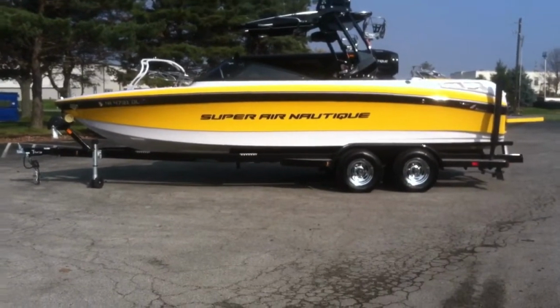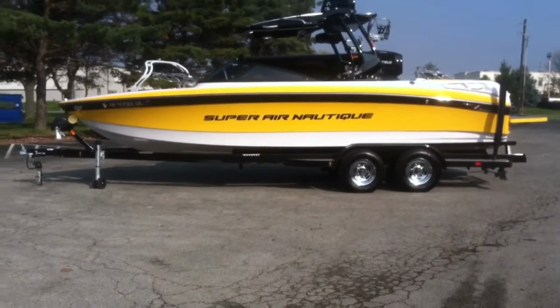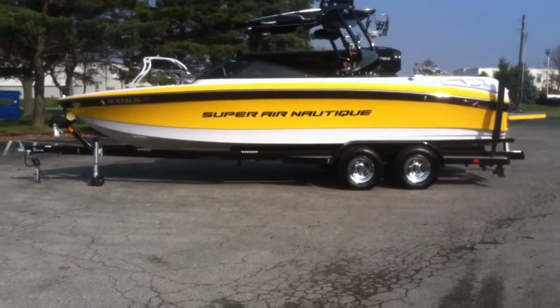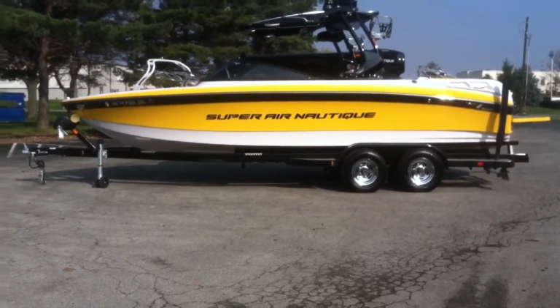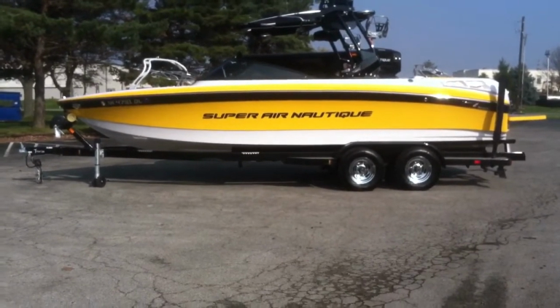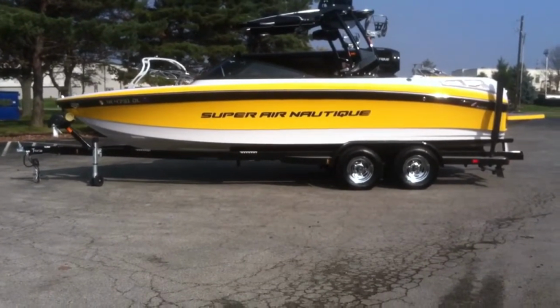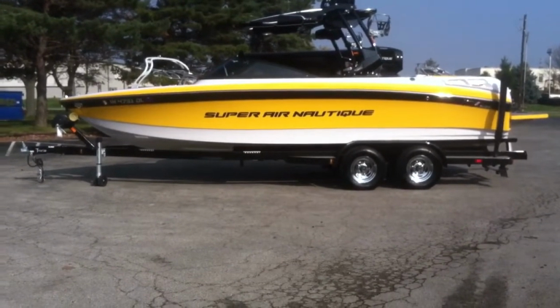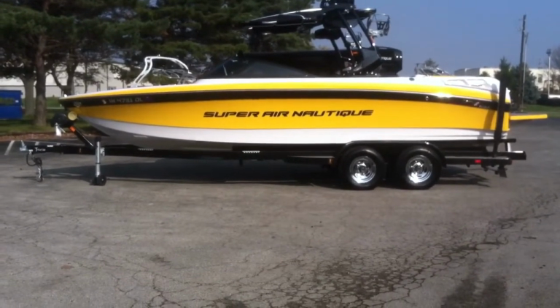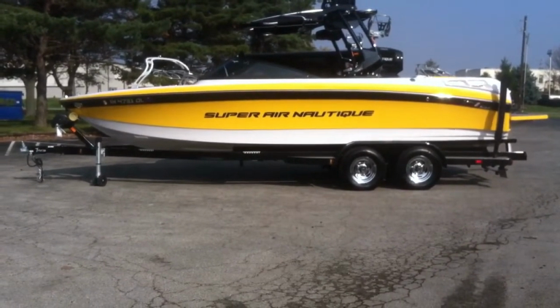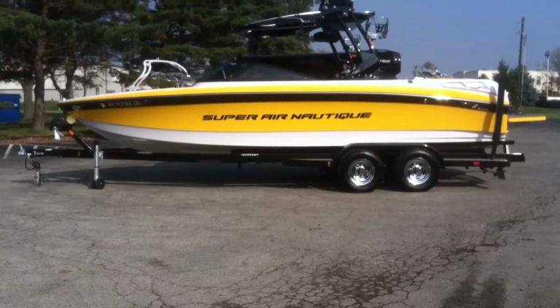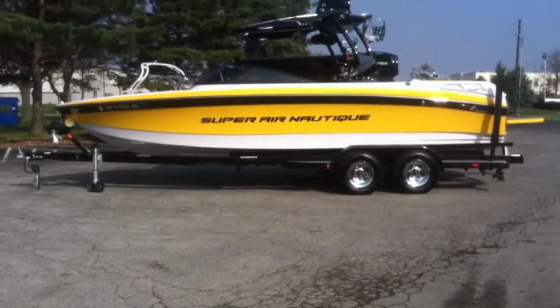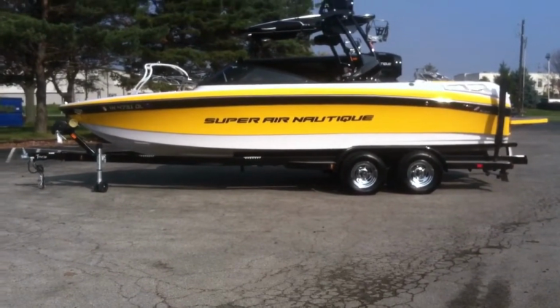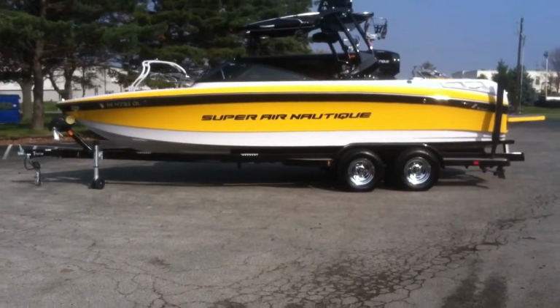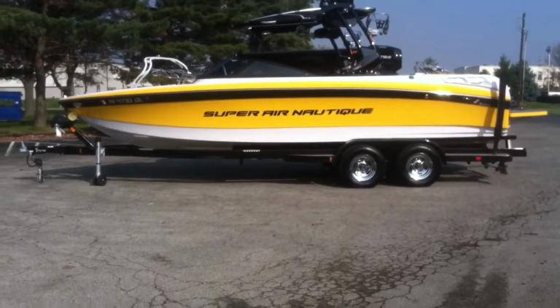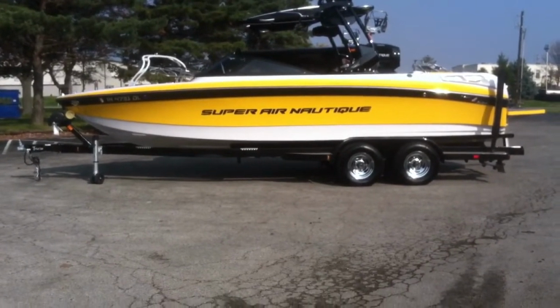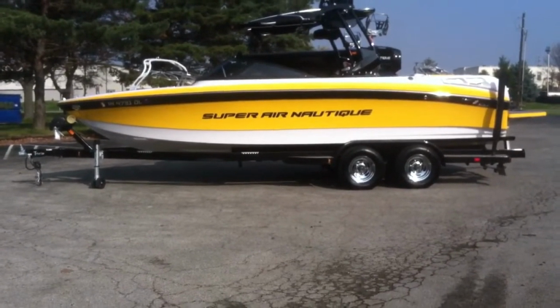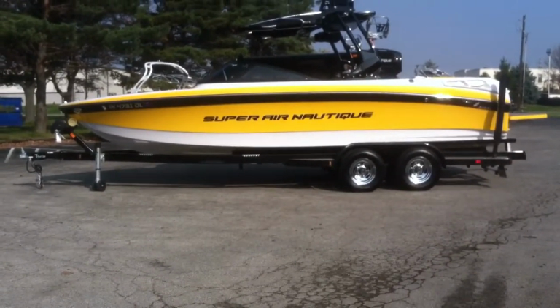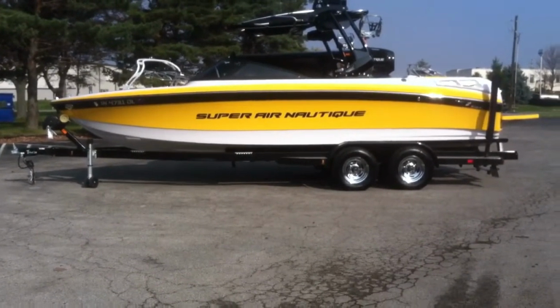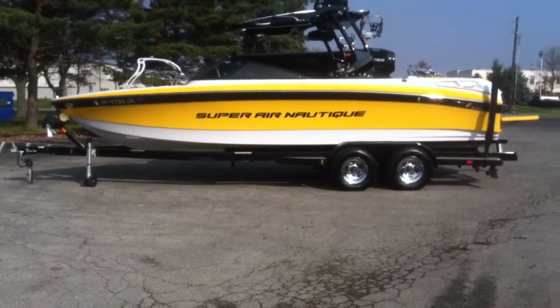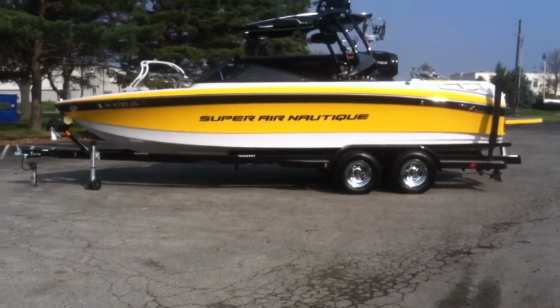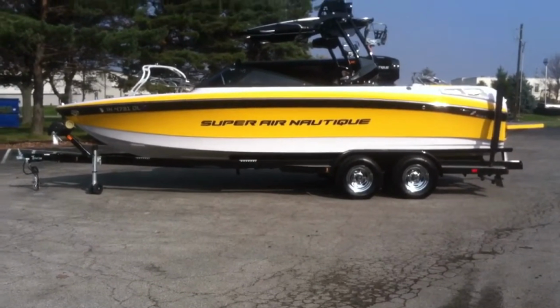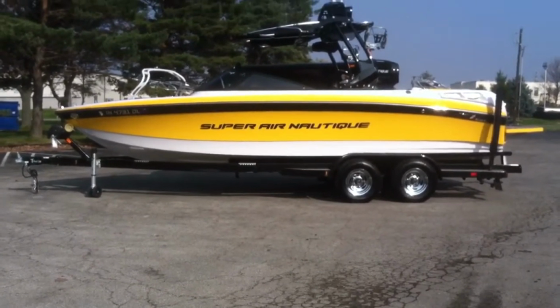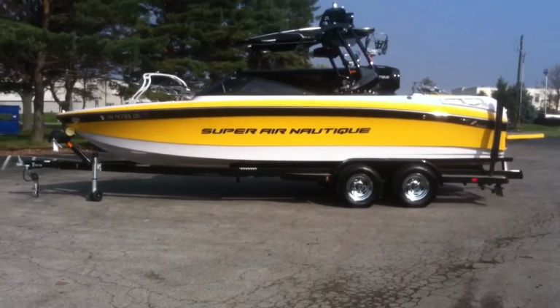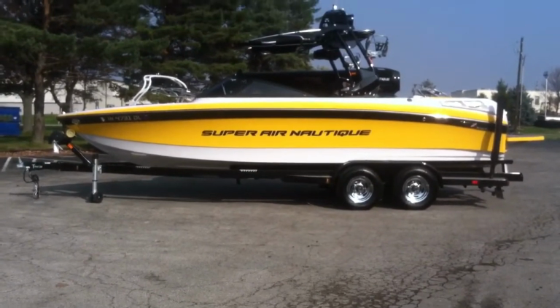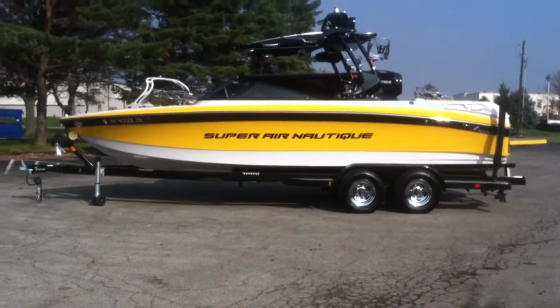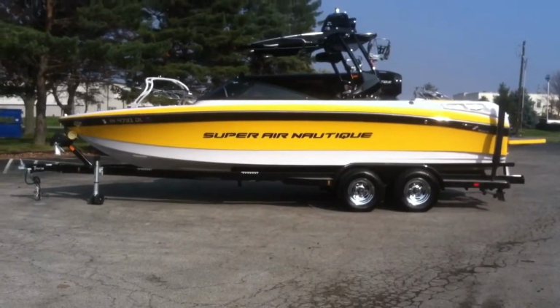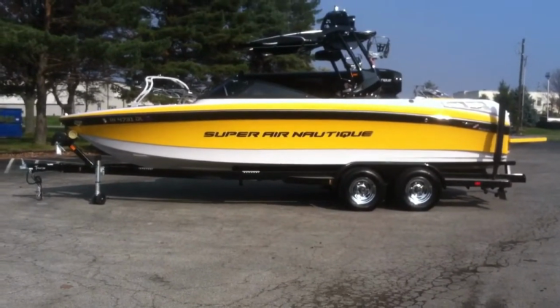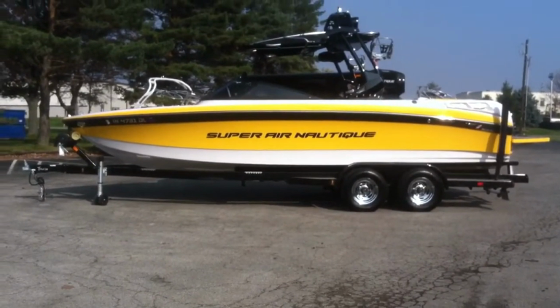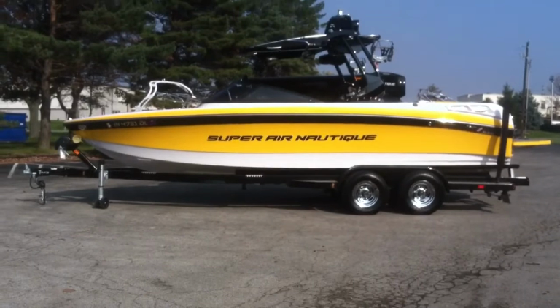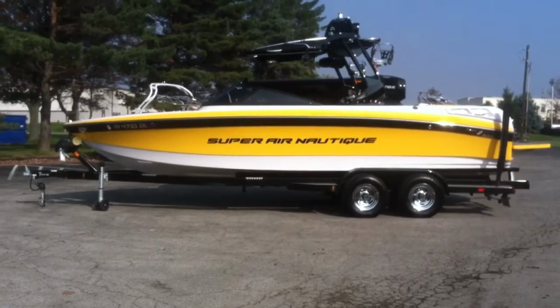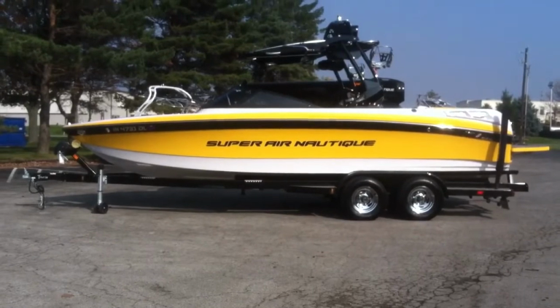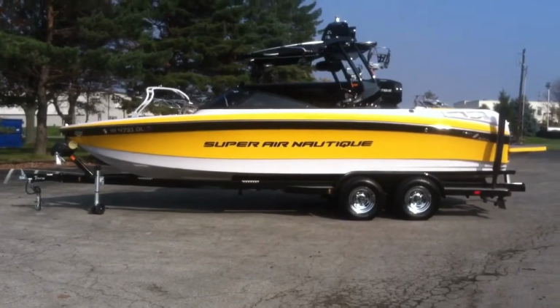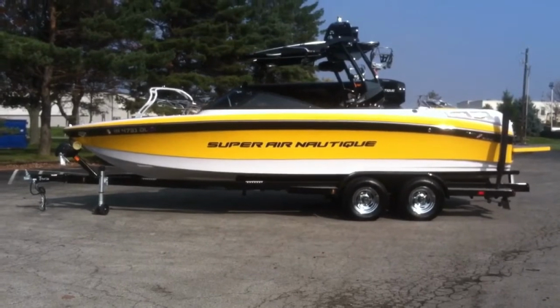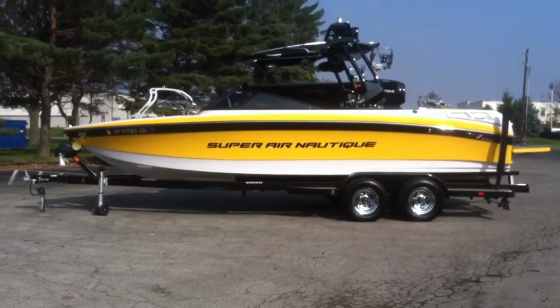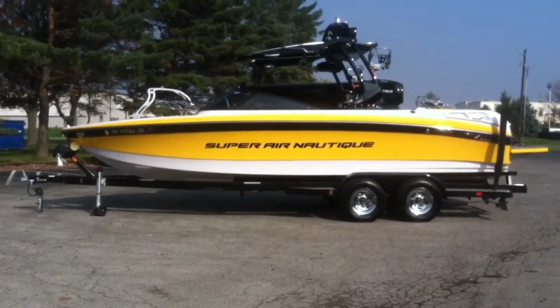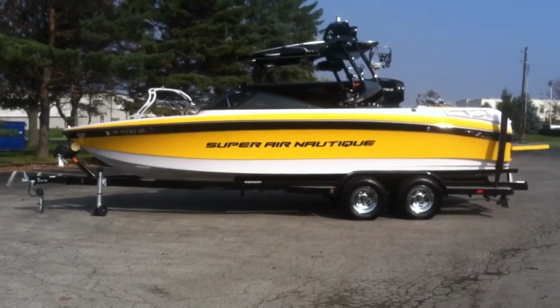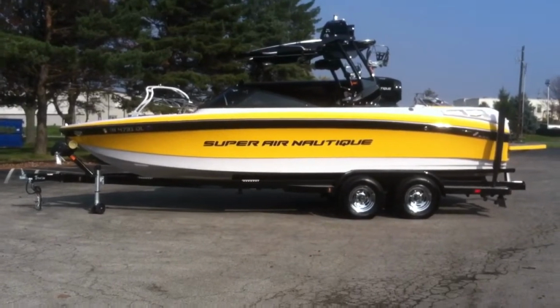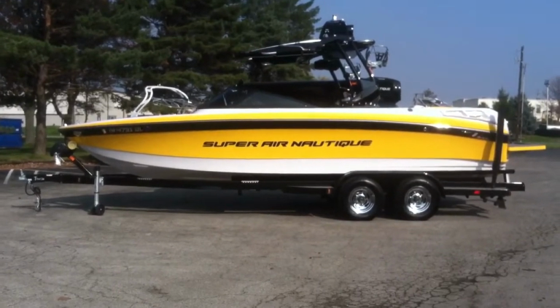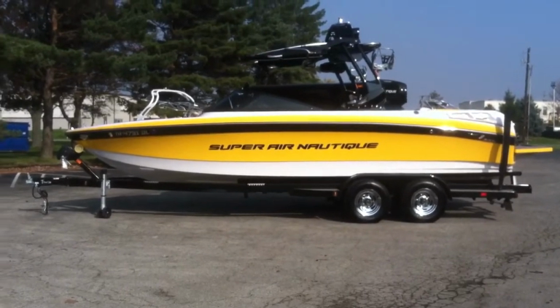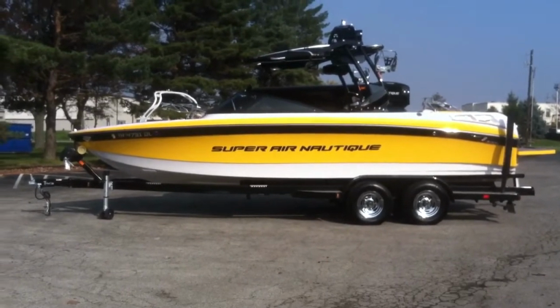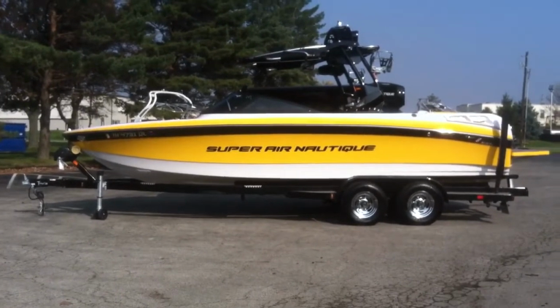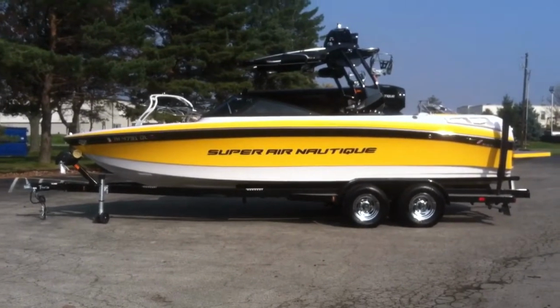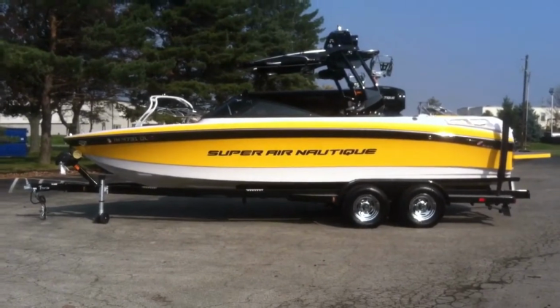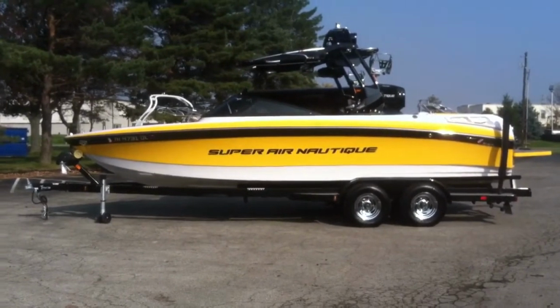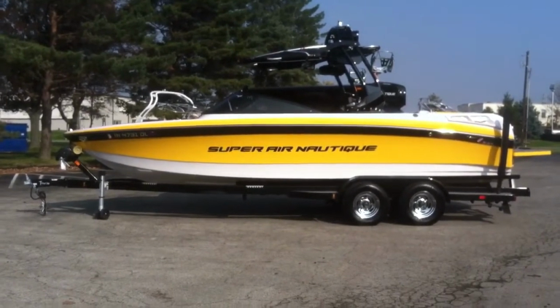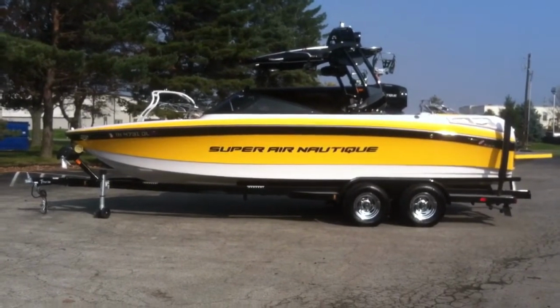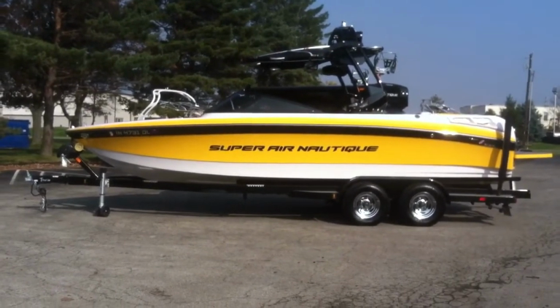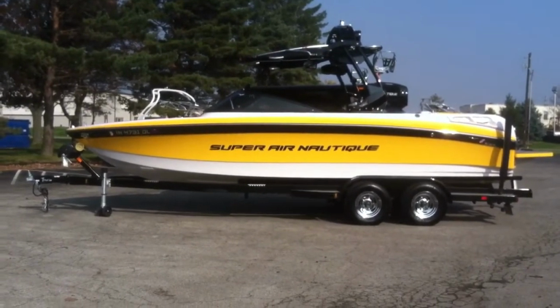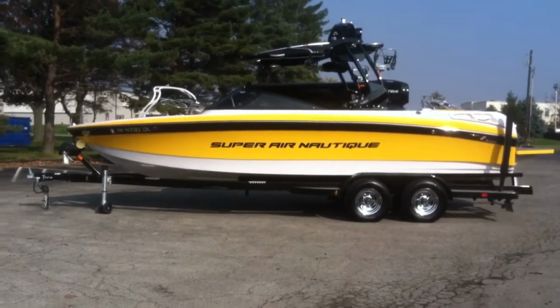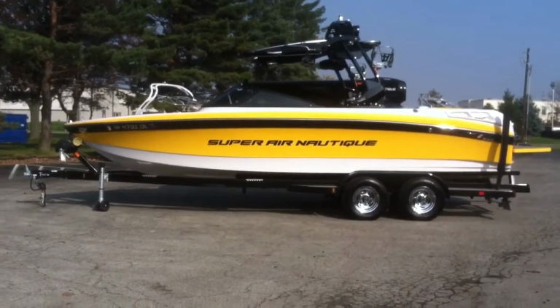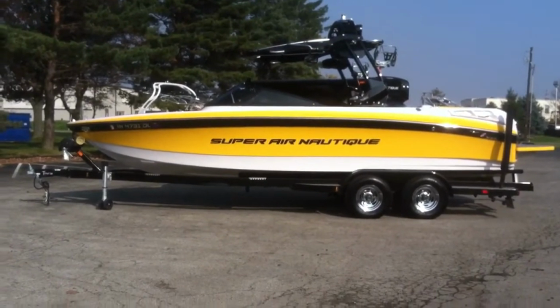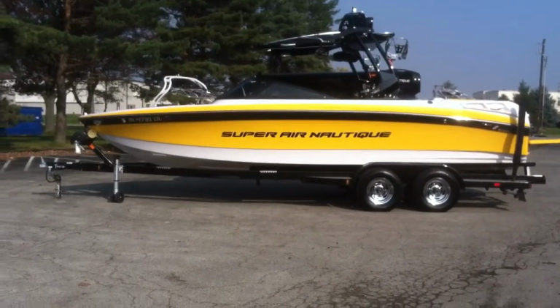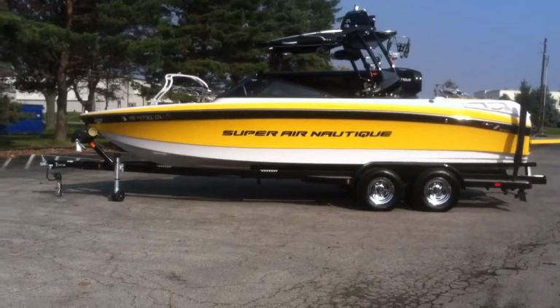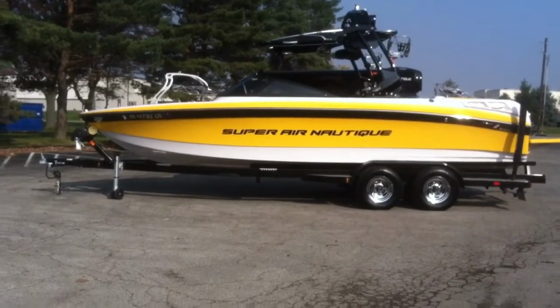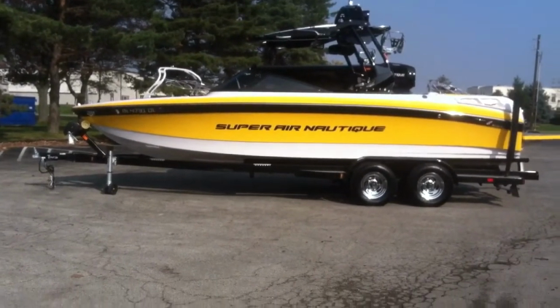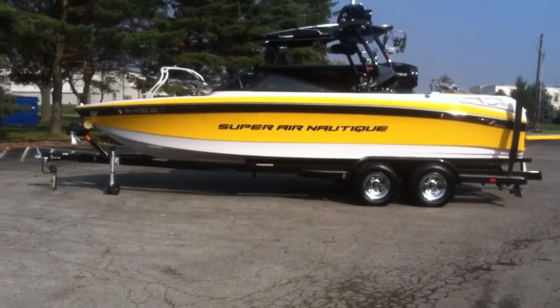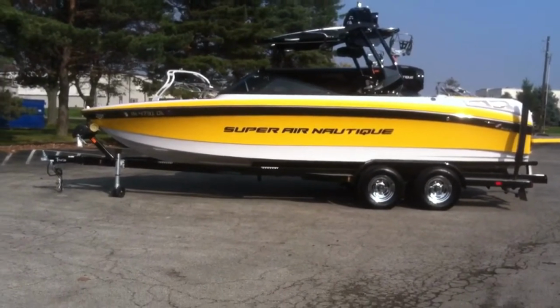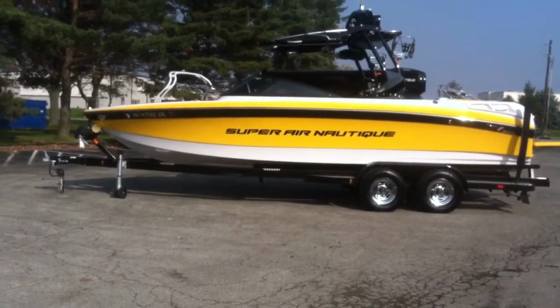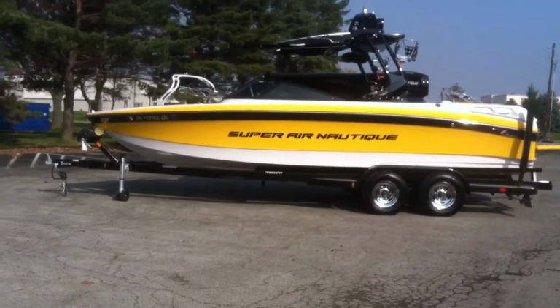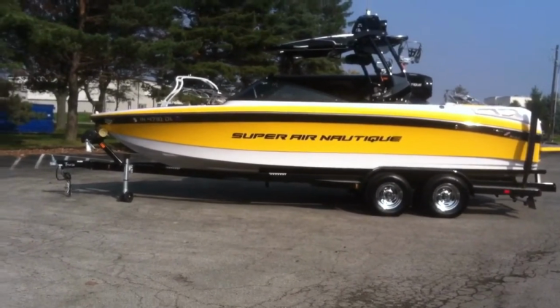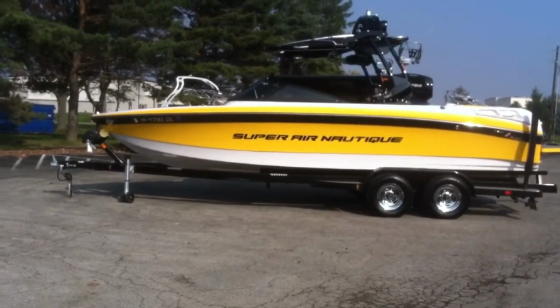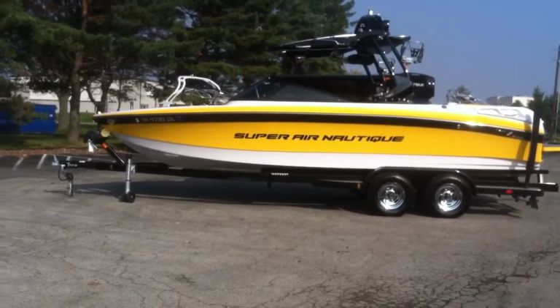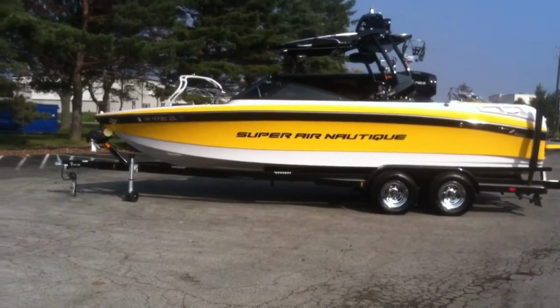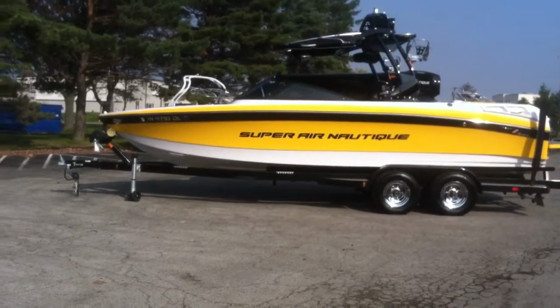2011 Super Aeronautique 230 Team Edition. It is thermal yellow, onyx black, and white.